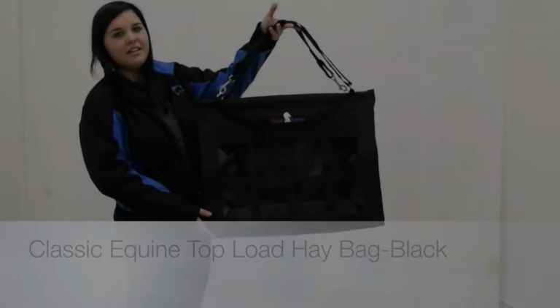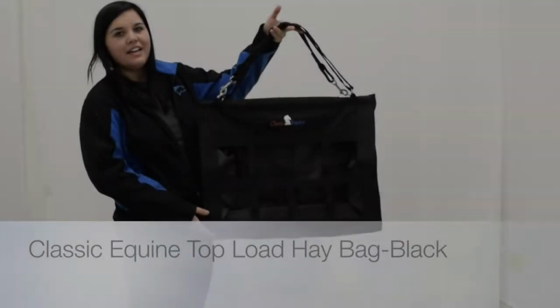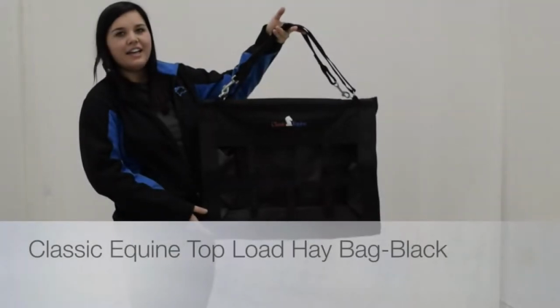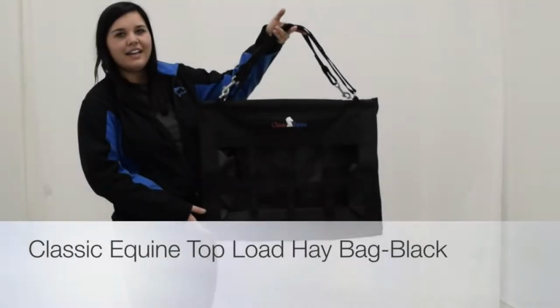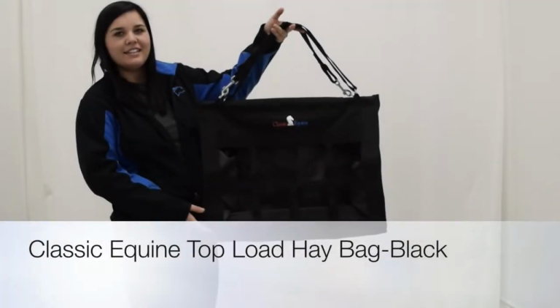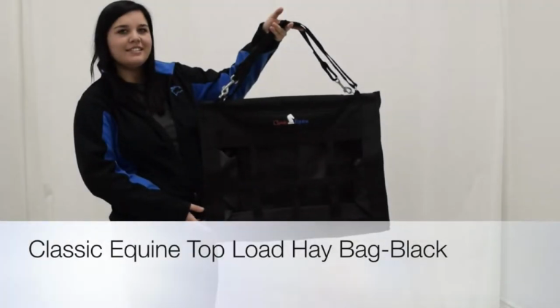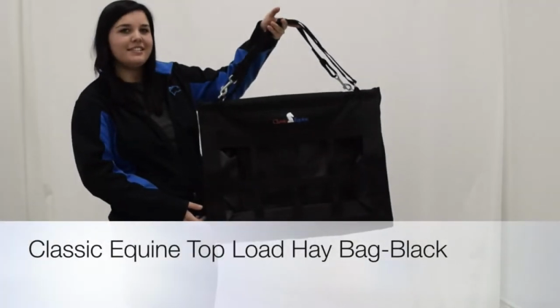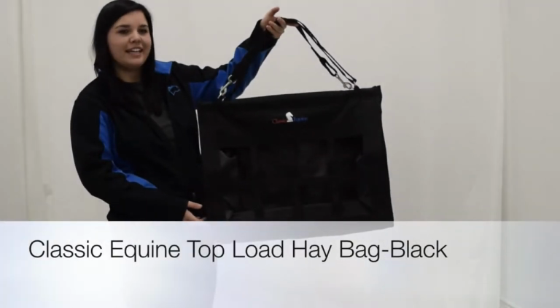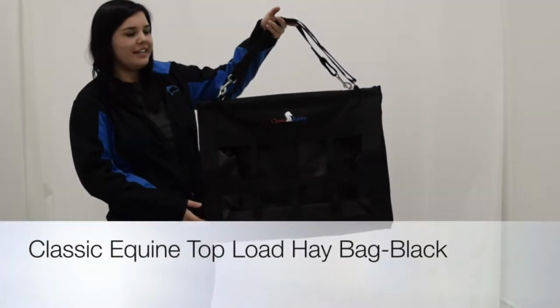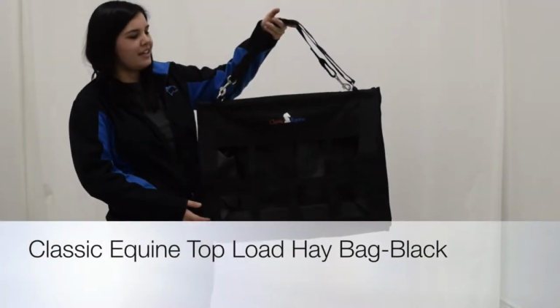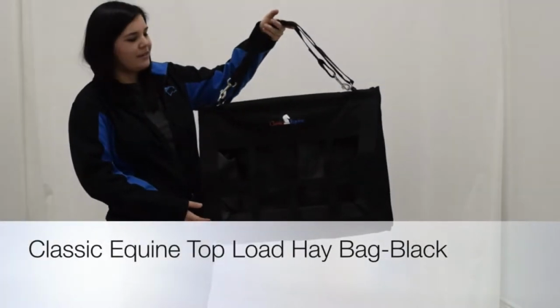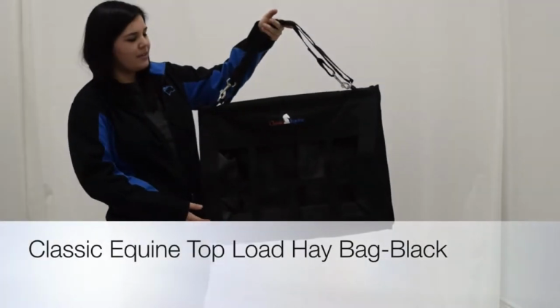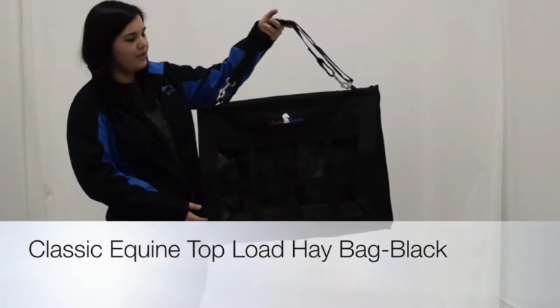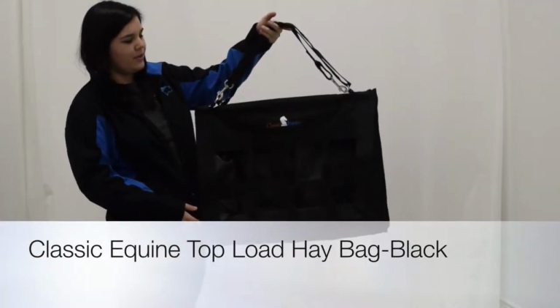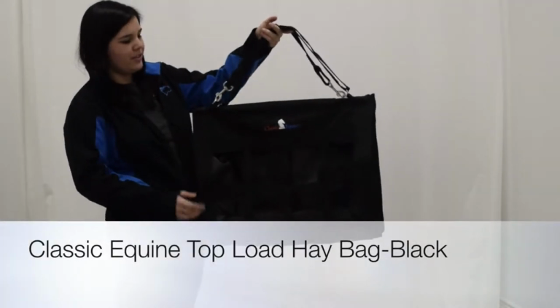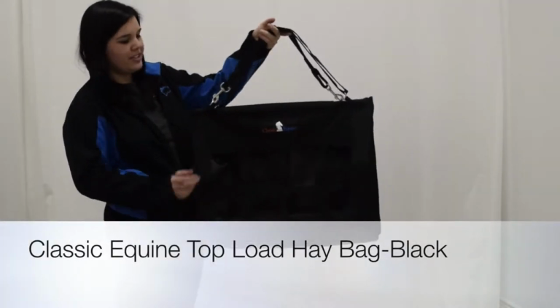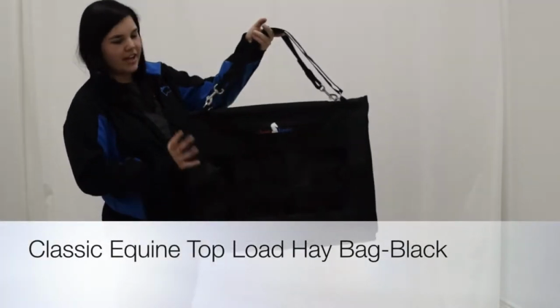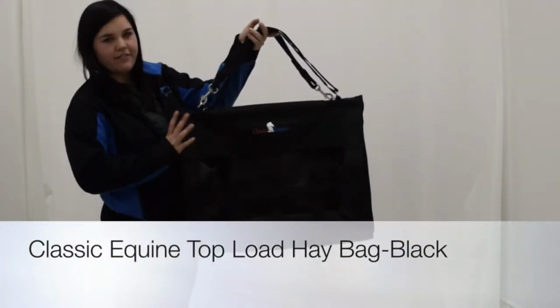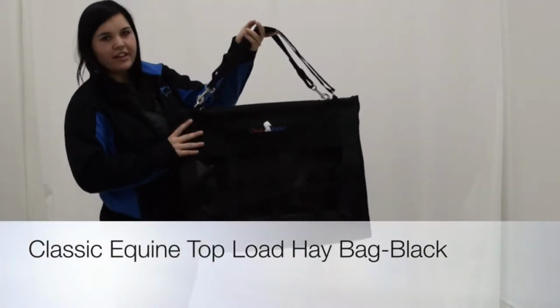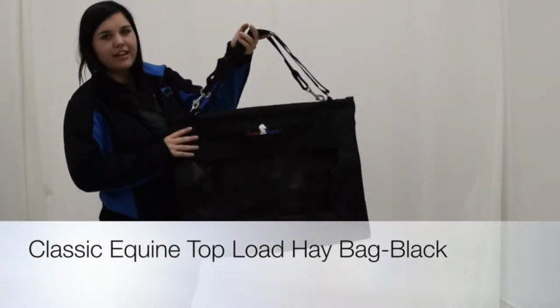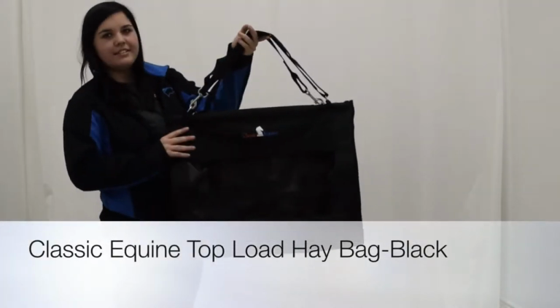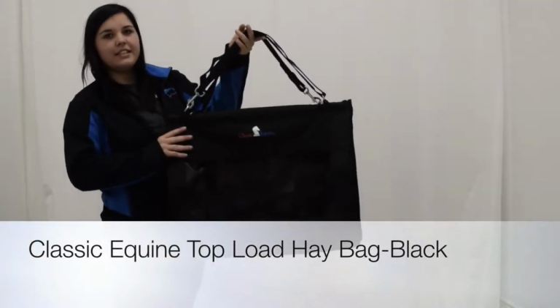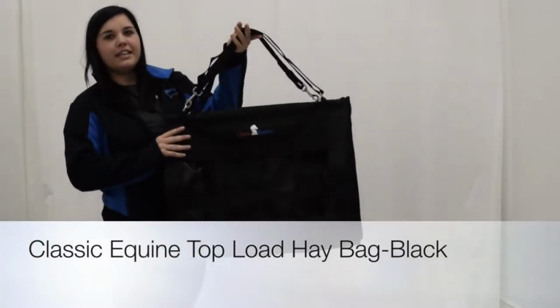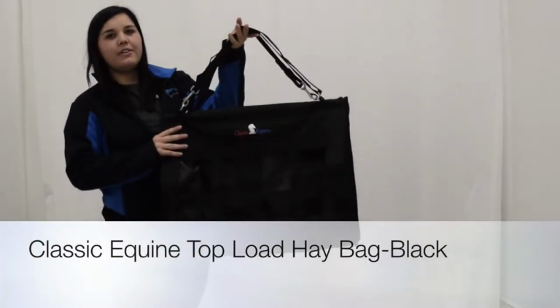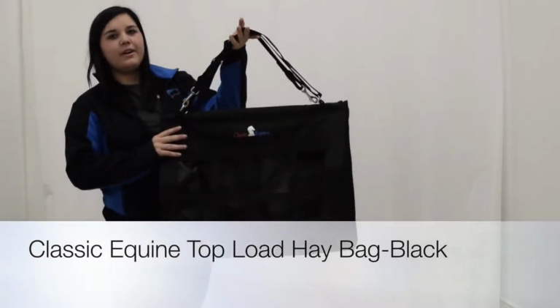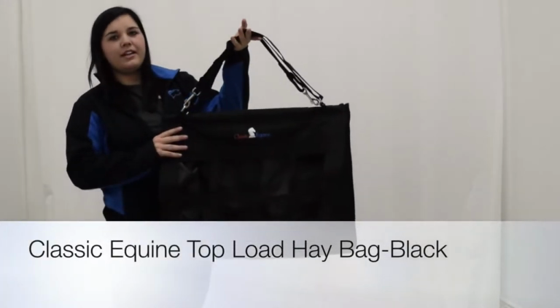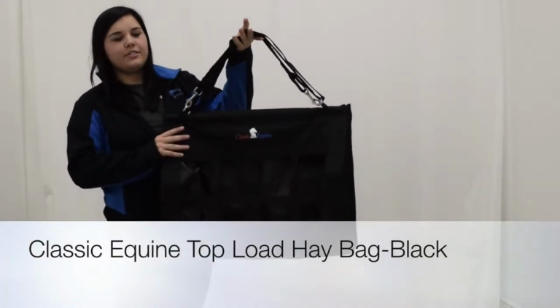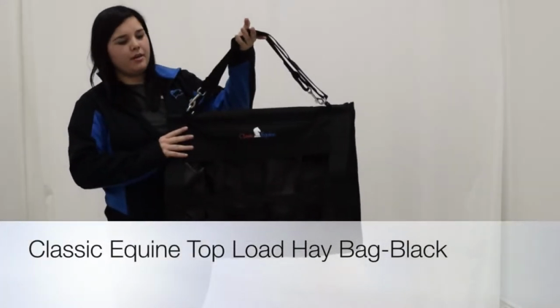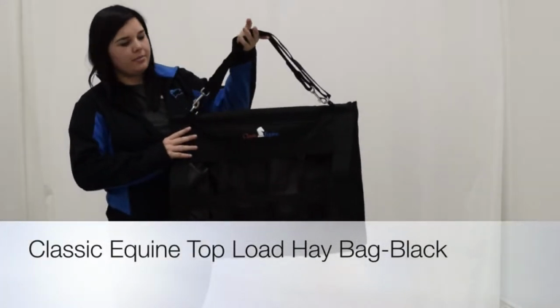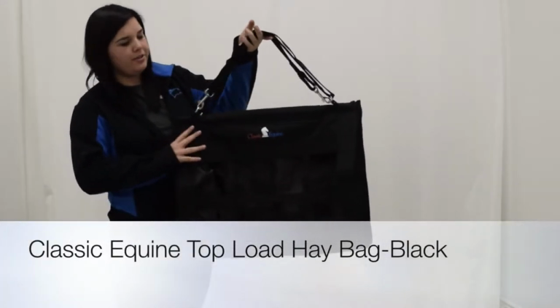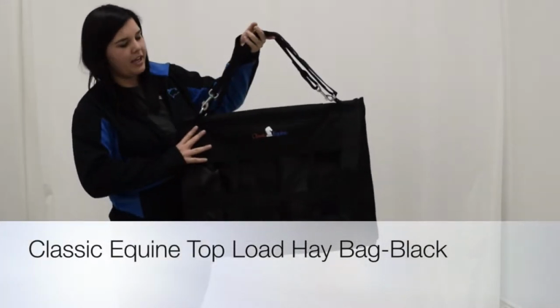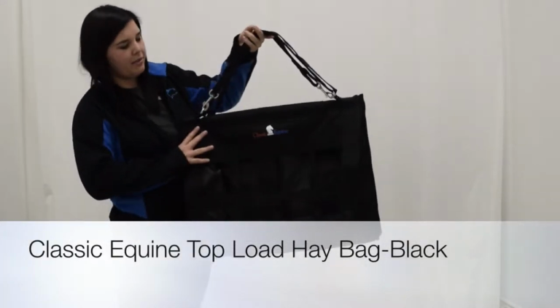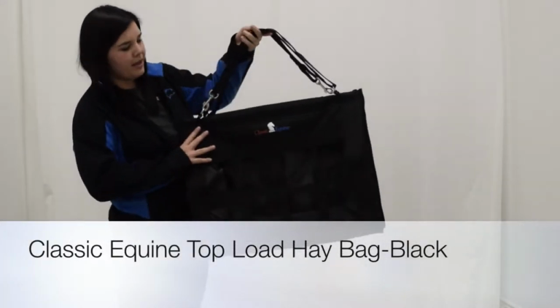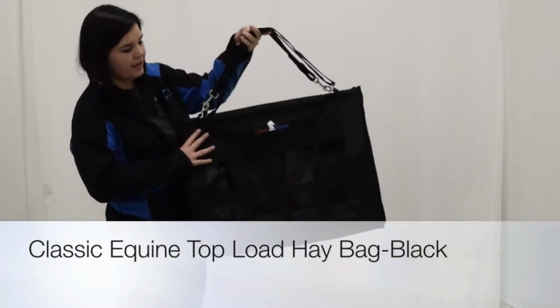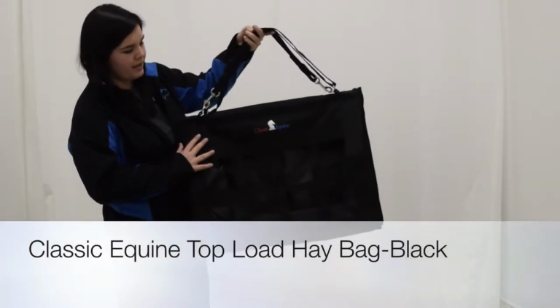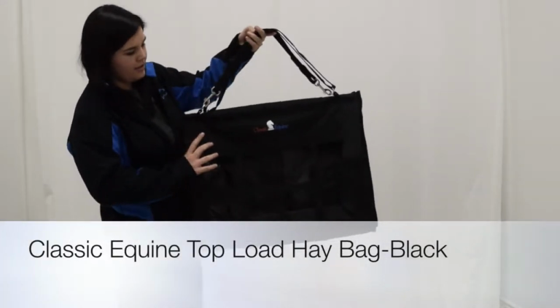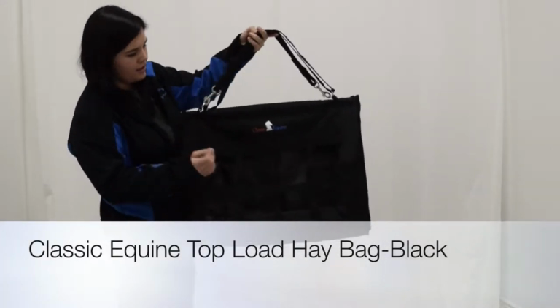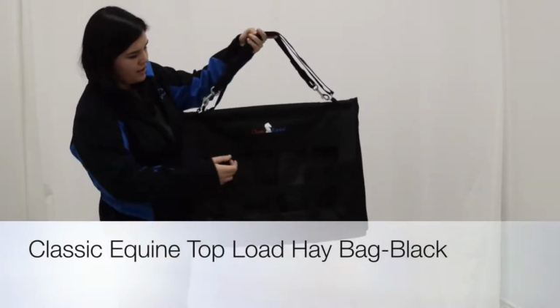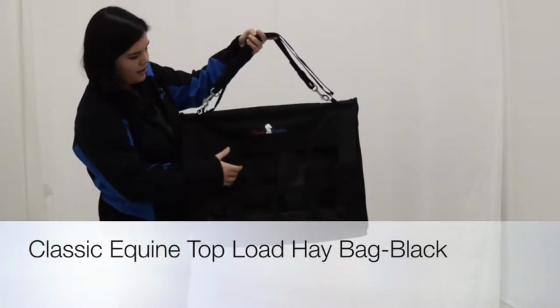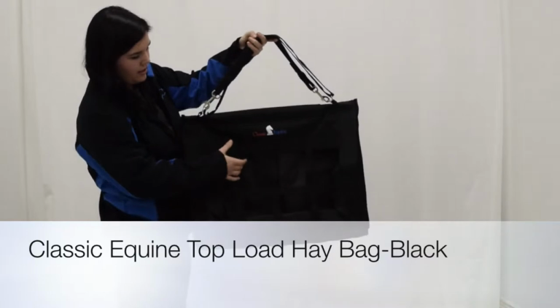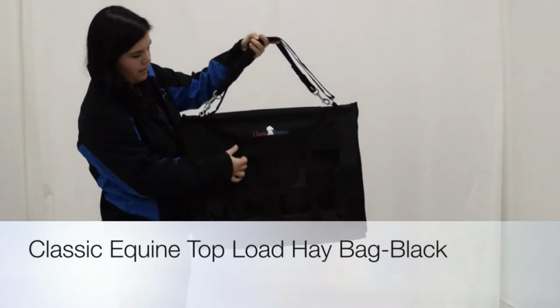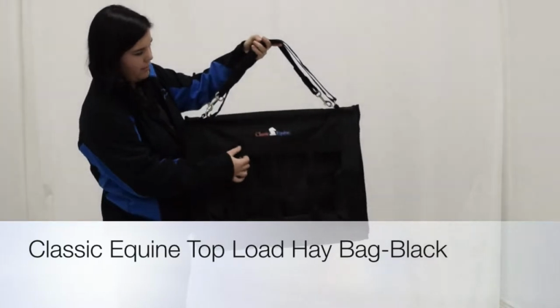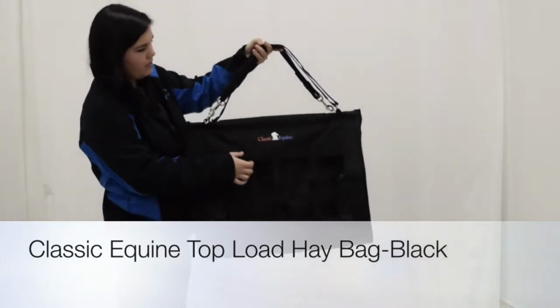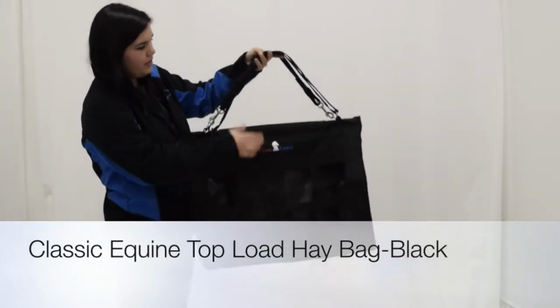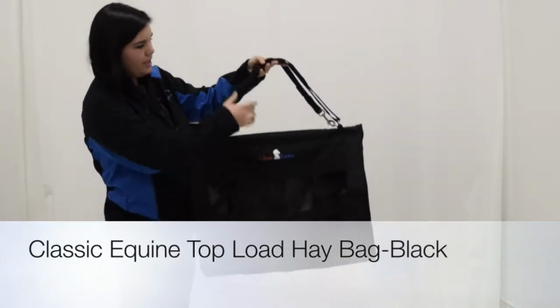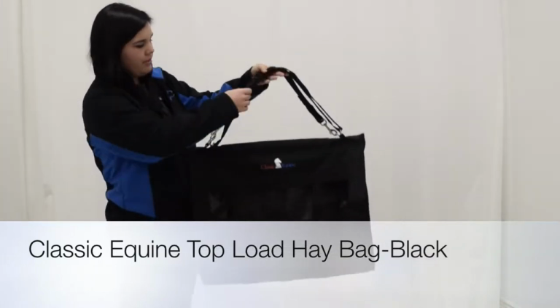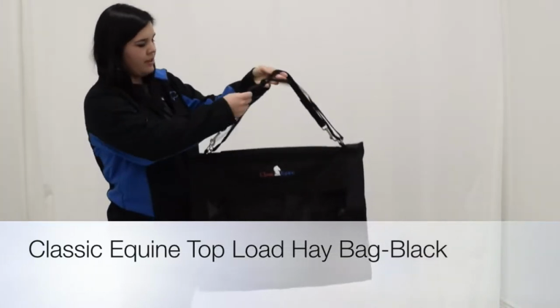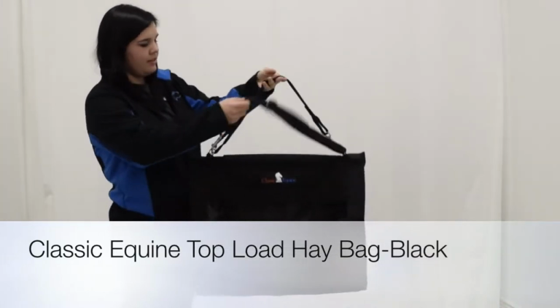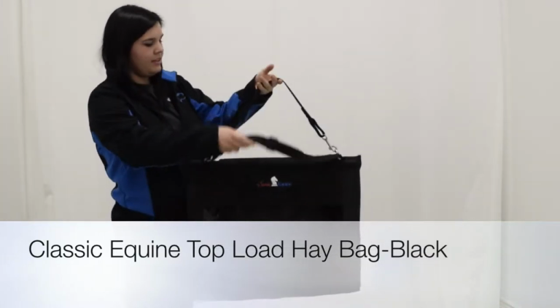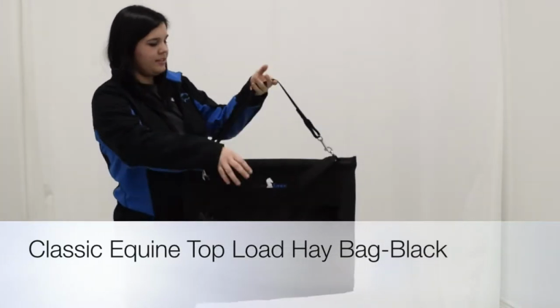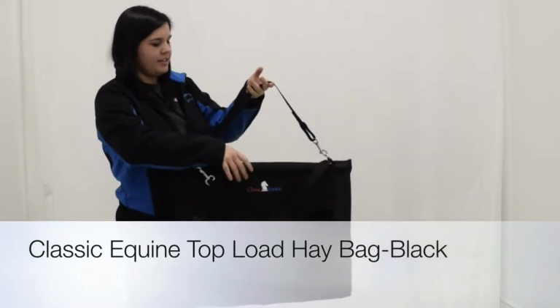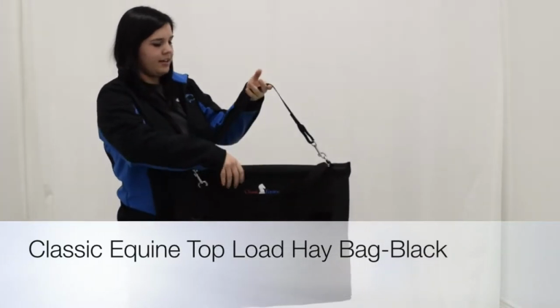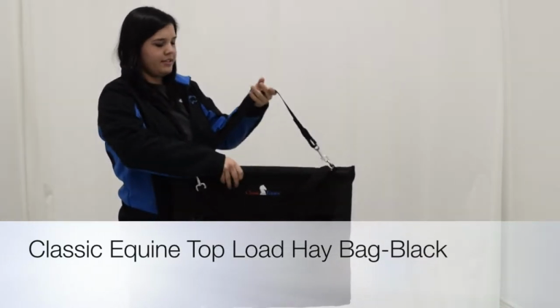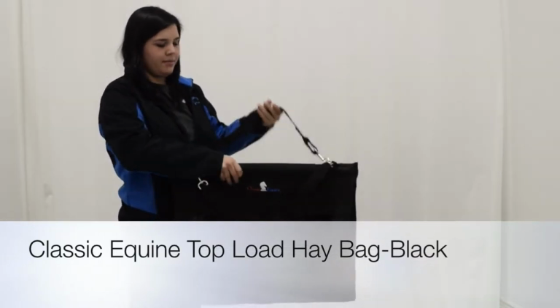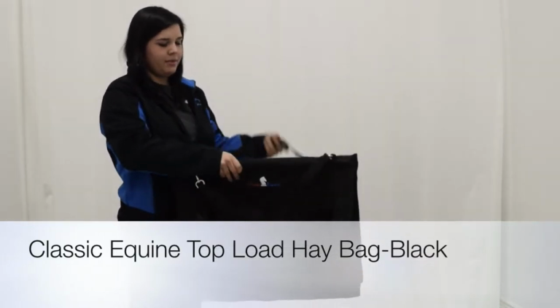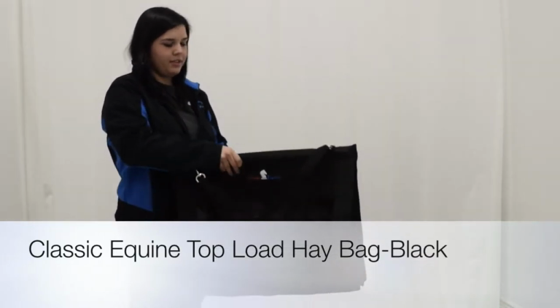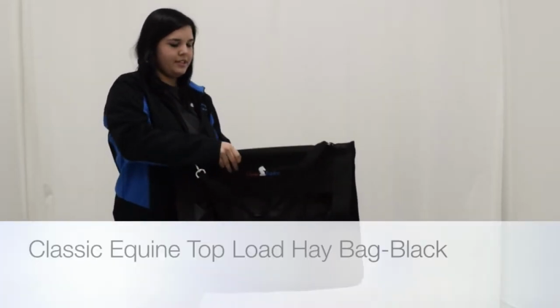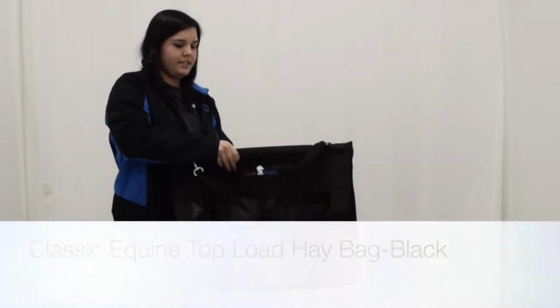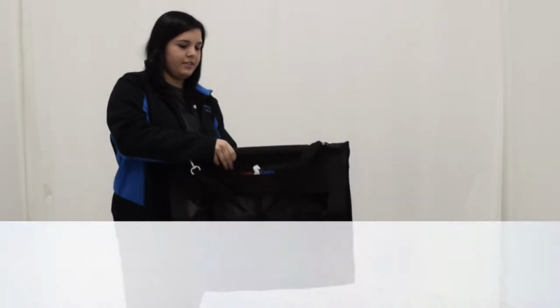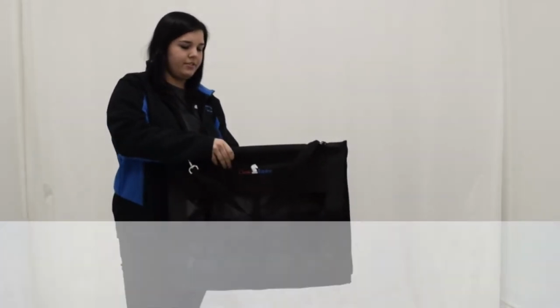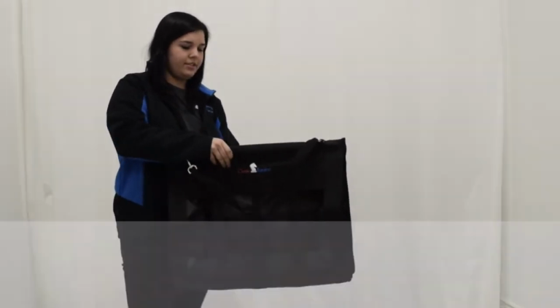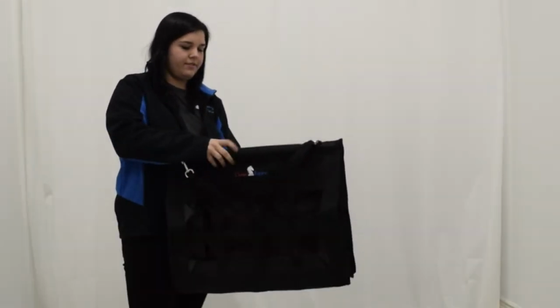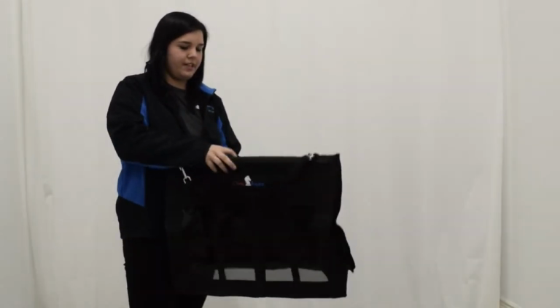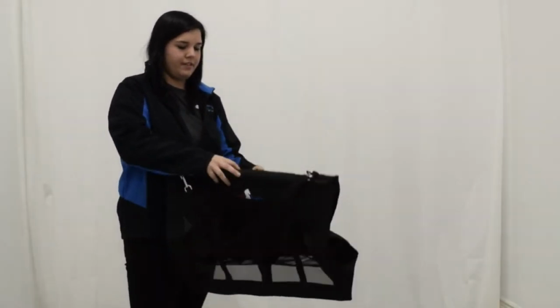Hey guys, it's Hannah here with Cool Horse. I have a classic equine top load hayrack. The cool thing about this is how simple it is to load your feed.